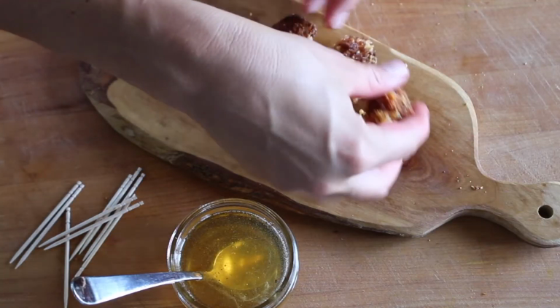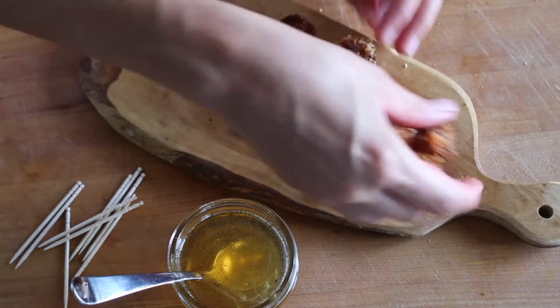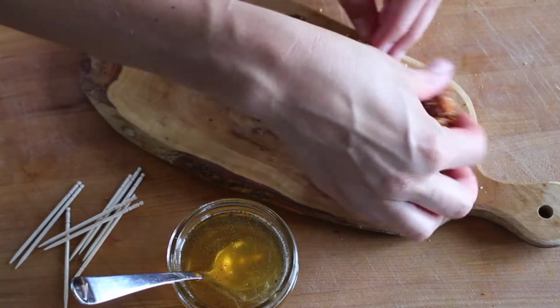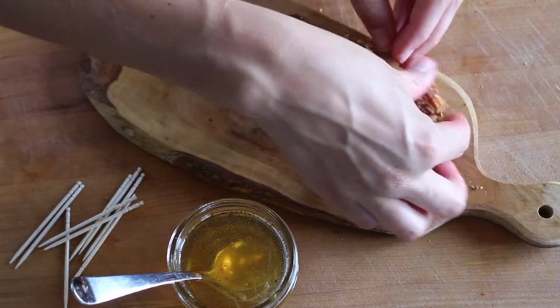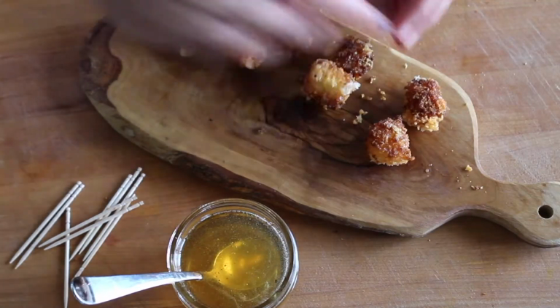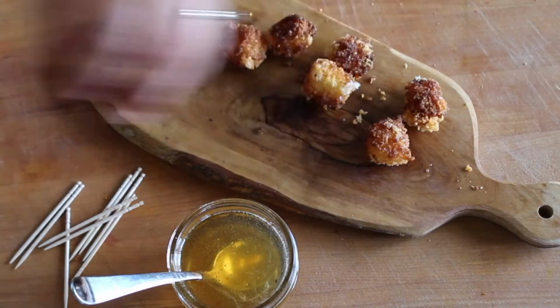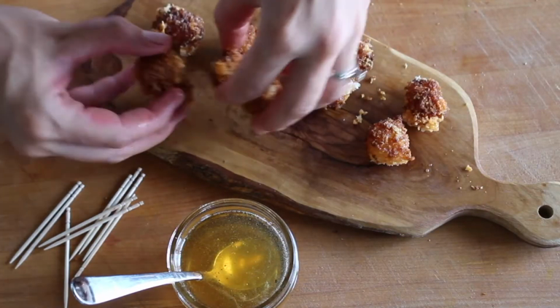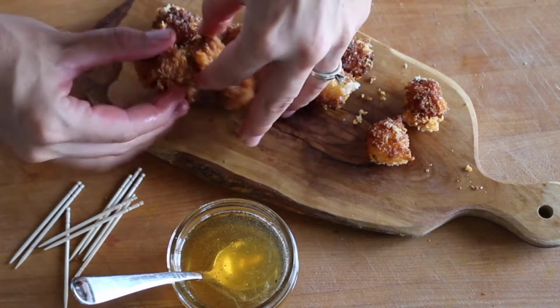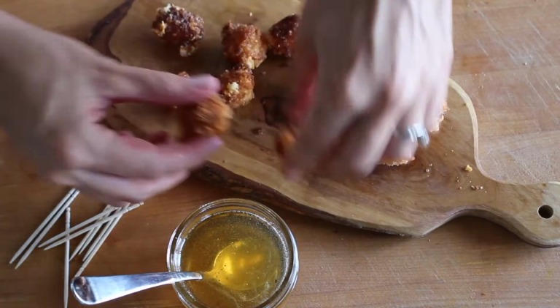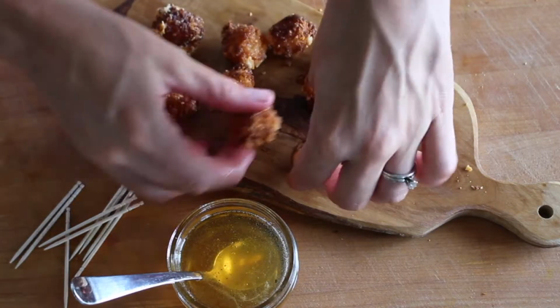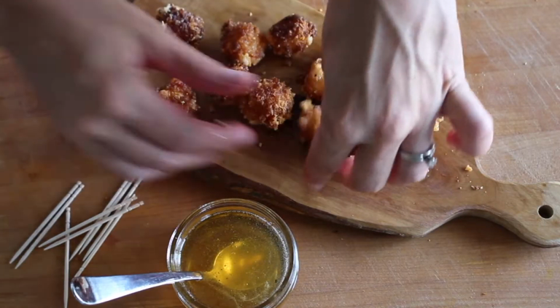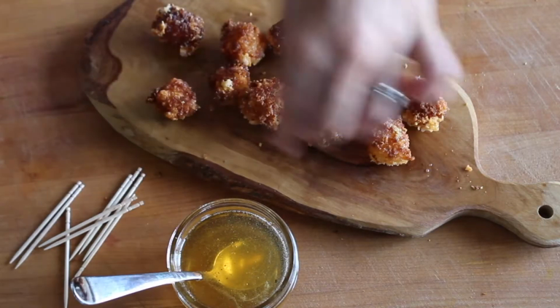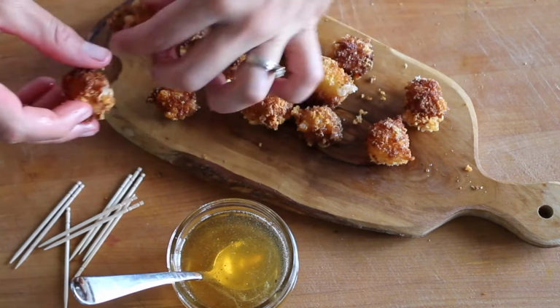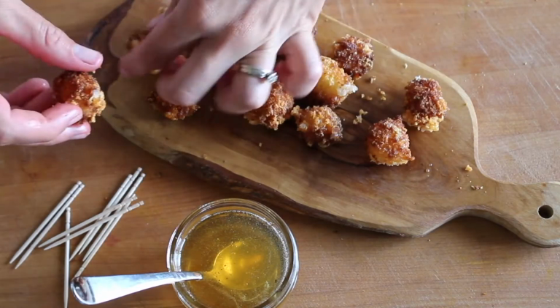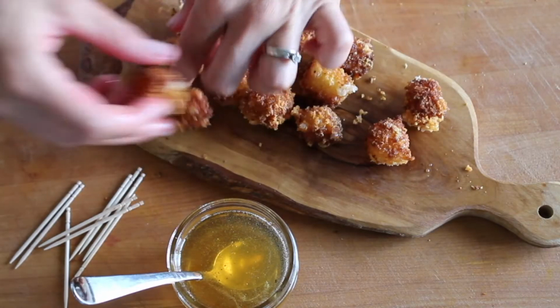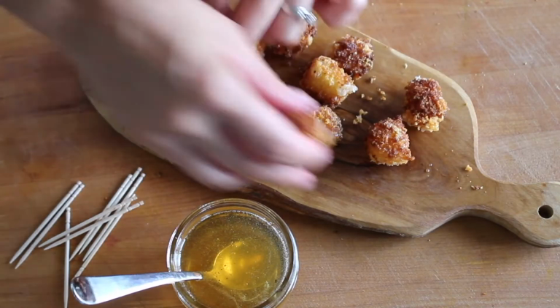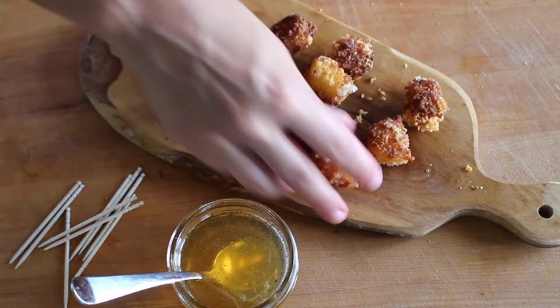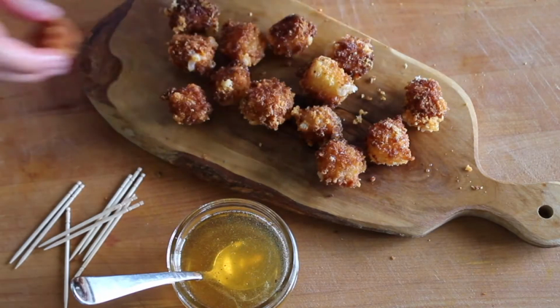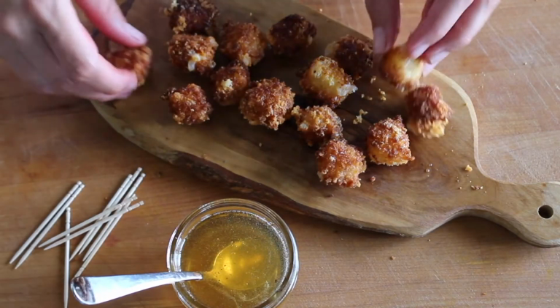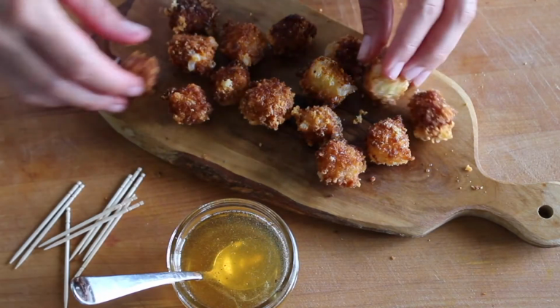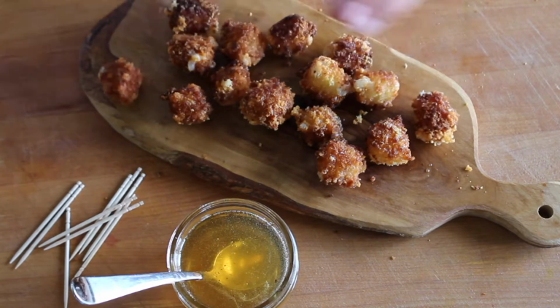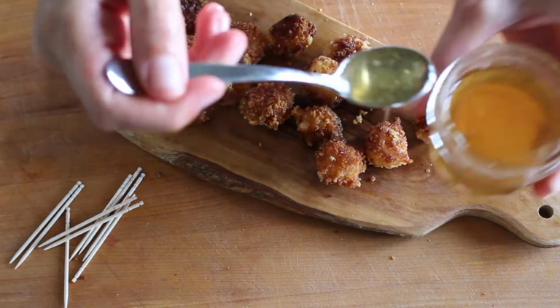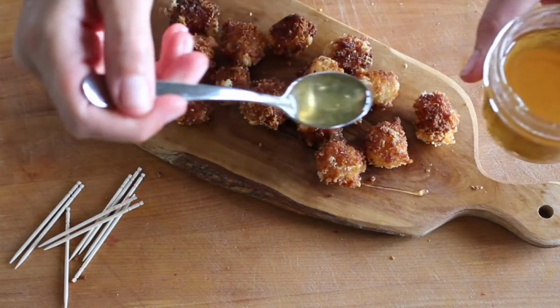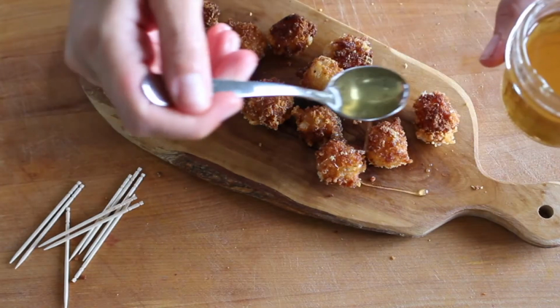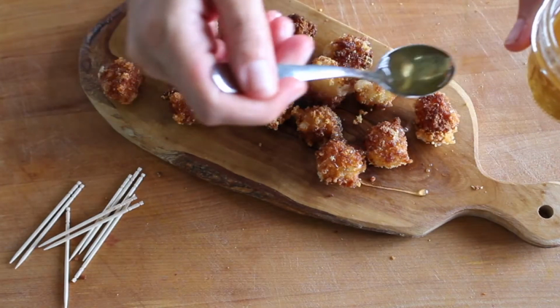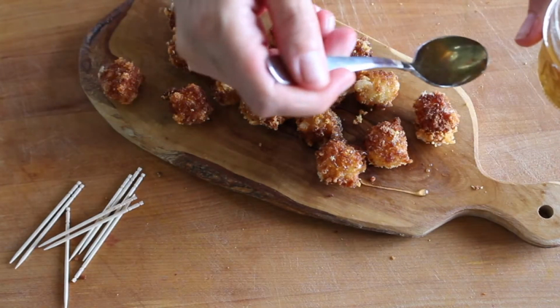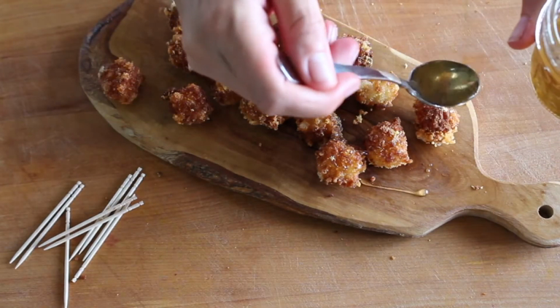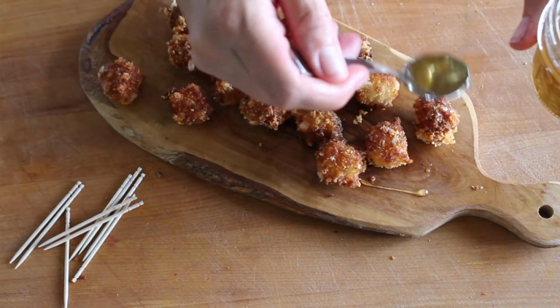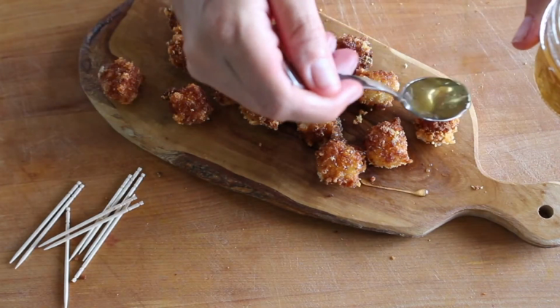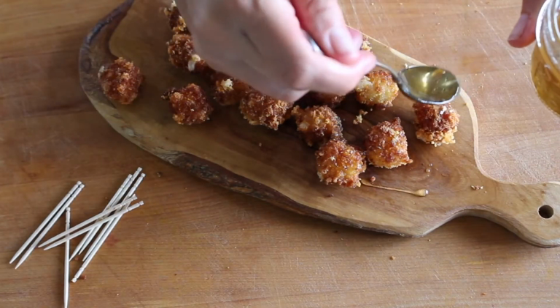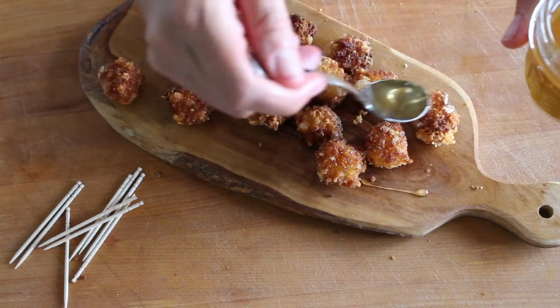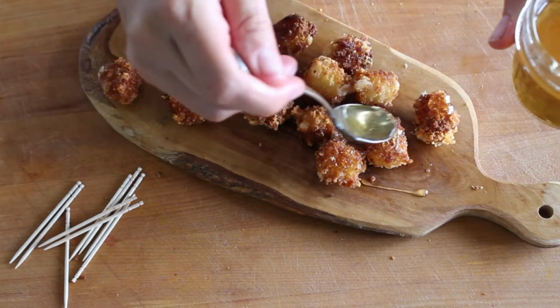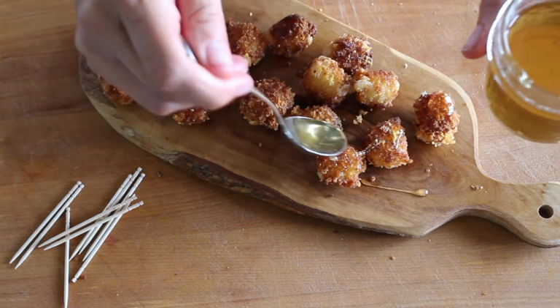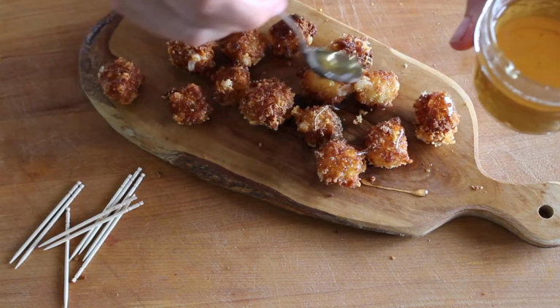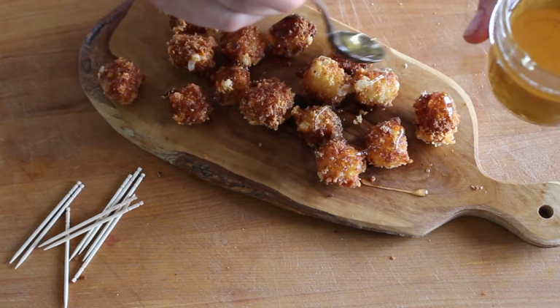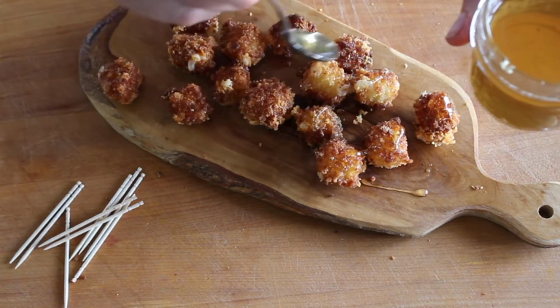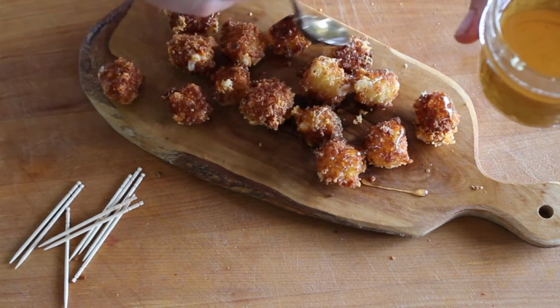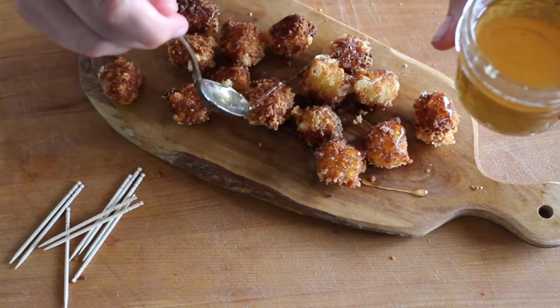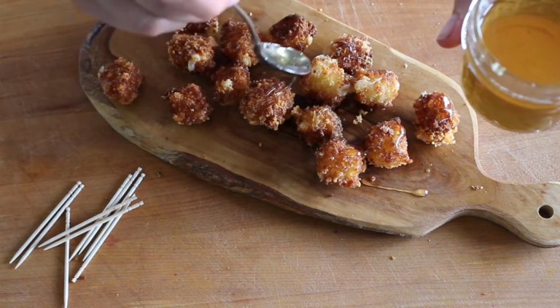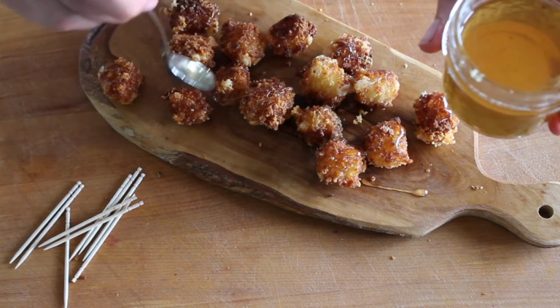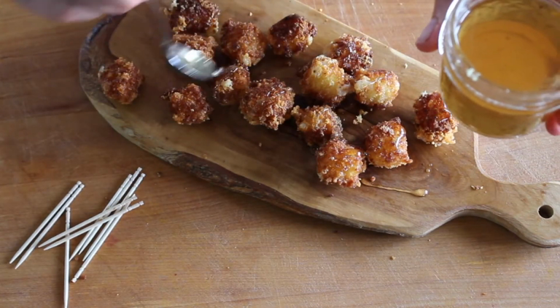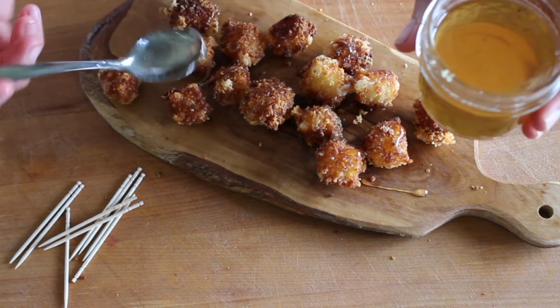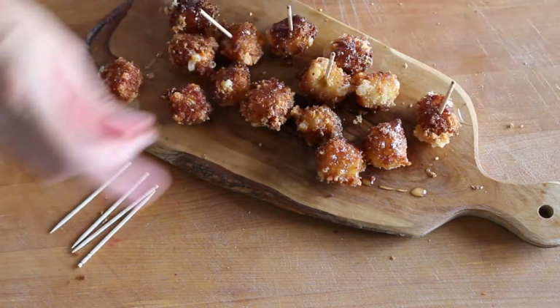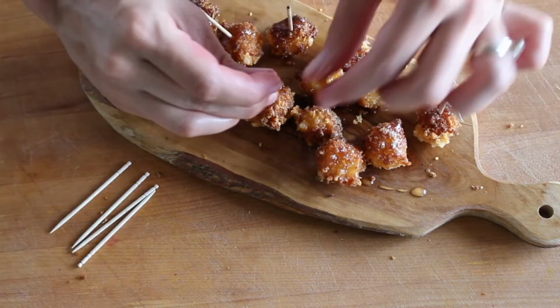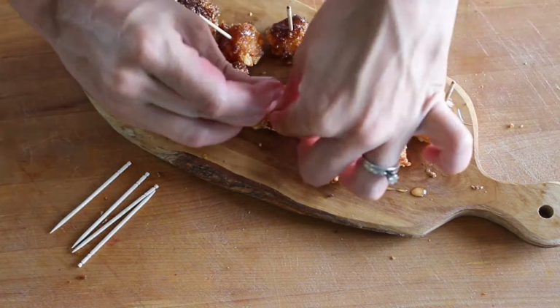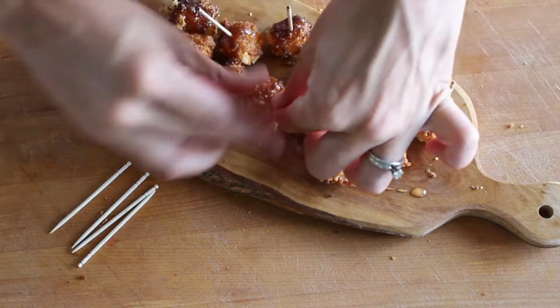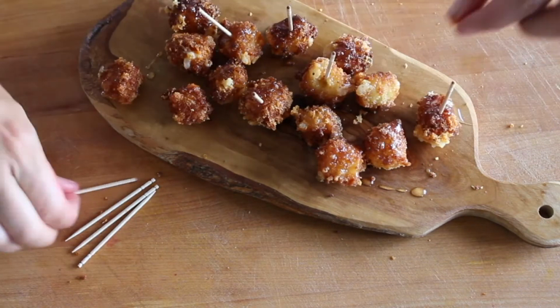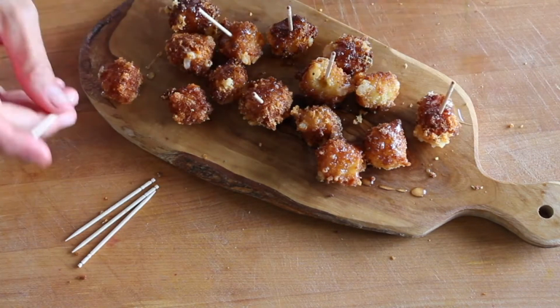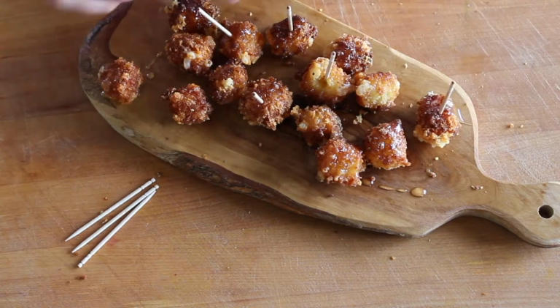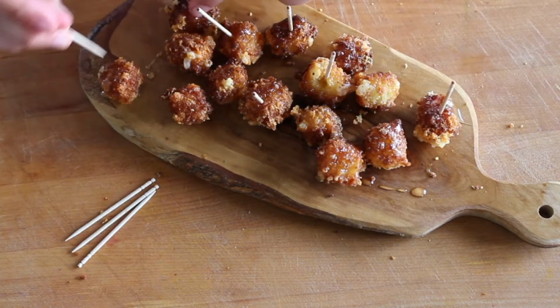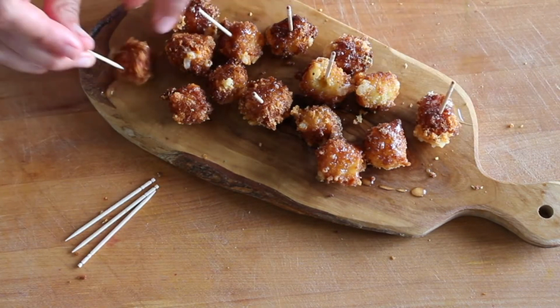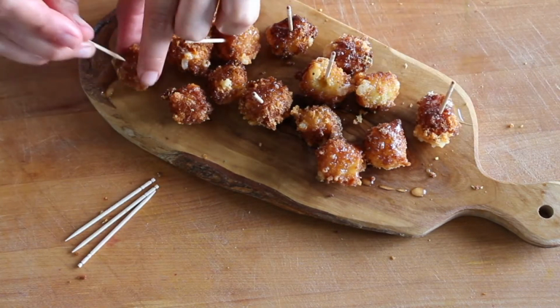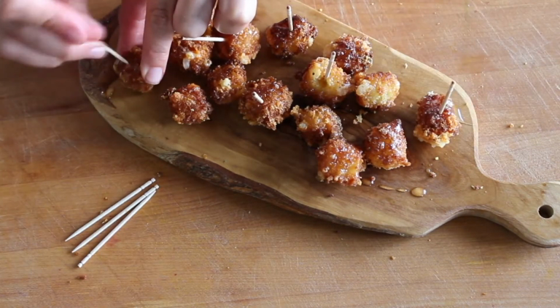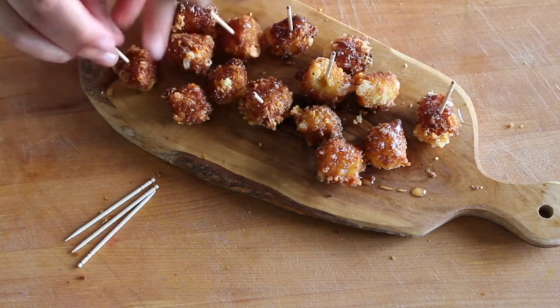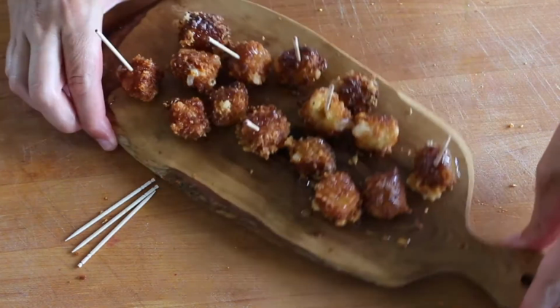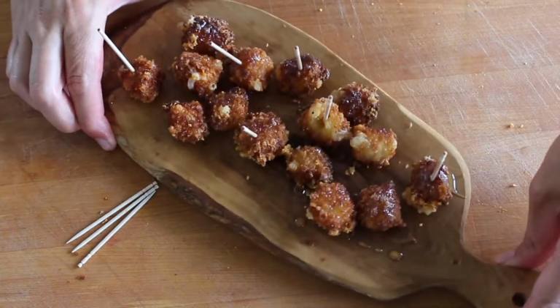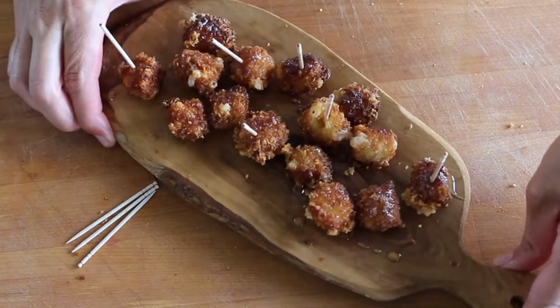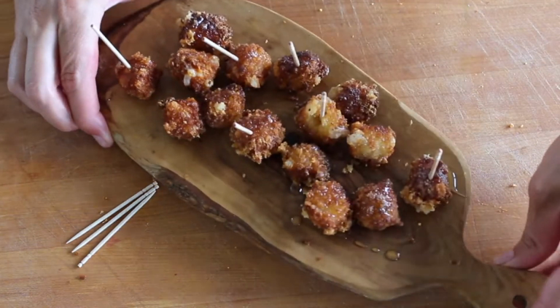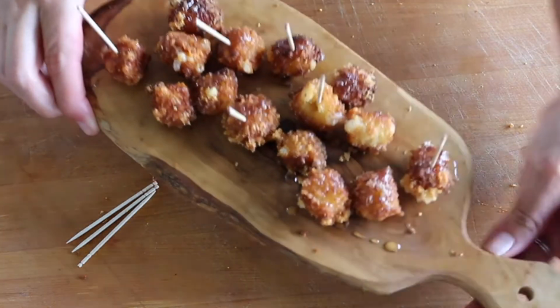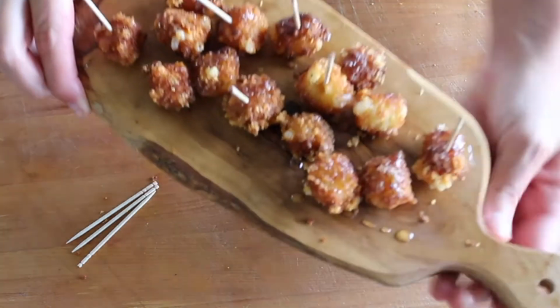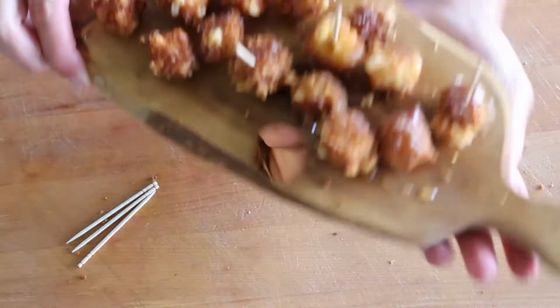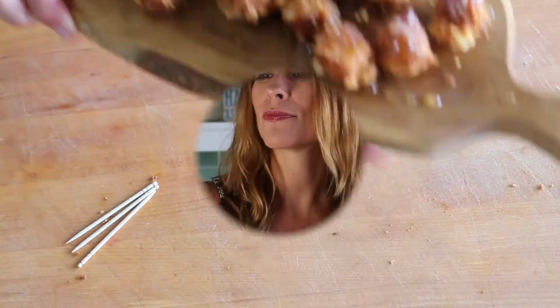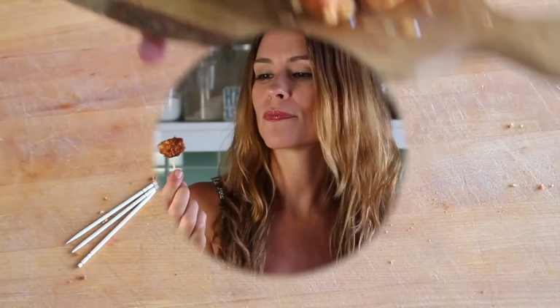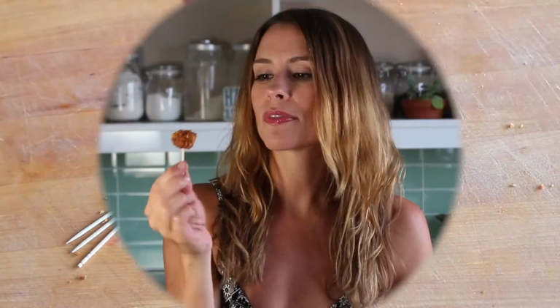Place the fried cheese cubes on a platter and drizzle generously with that lavender honey. Skewer with toothpicks and serve them up while they're nice and hot.